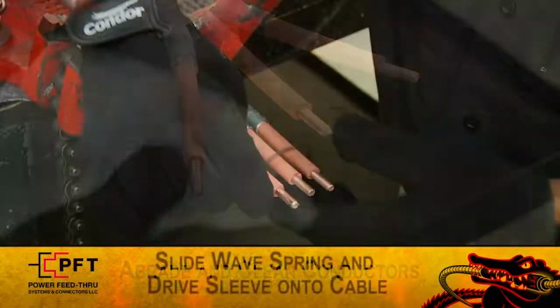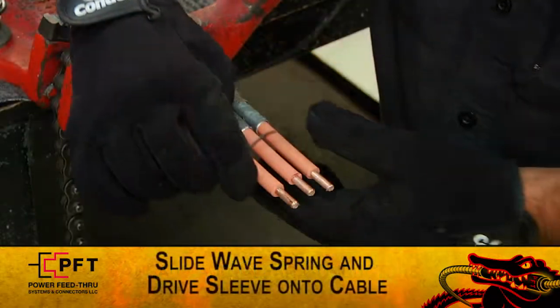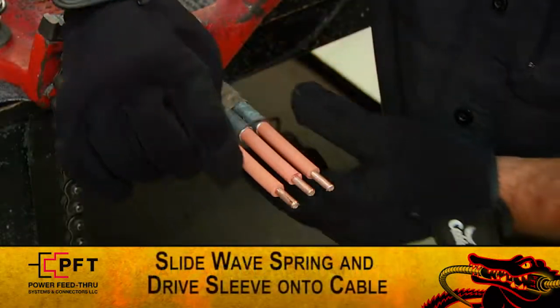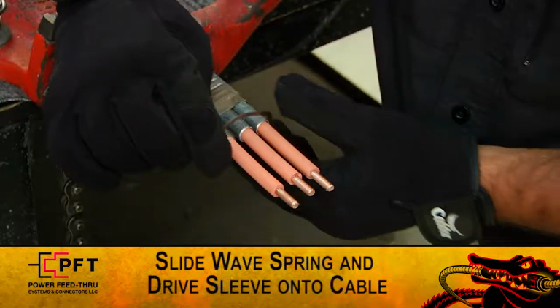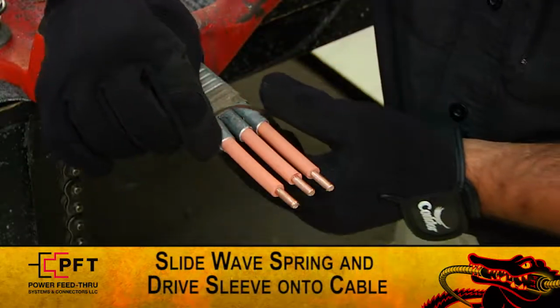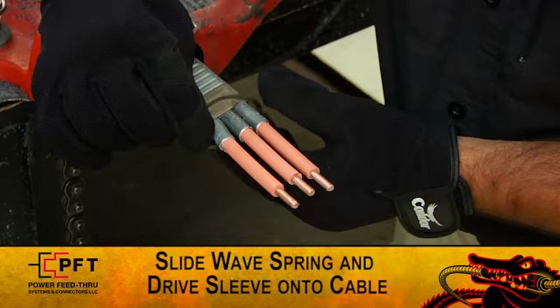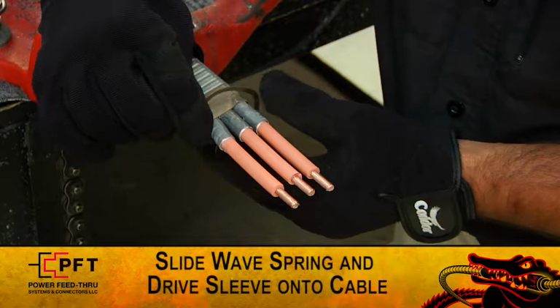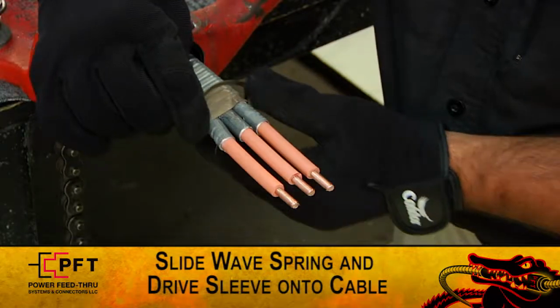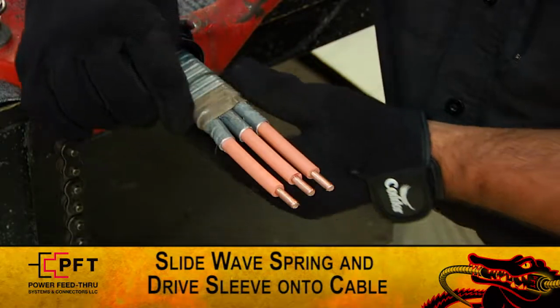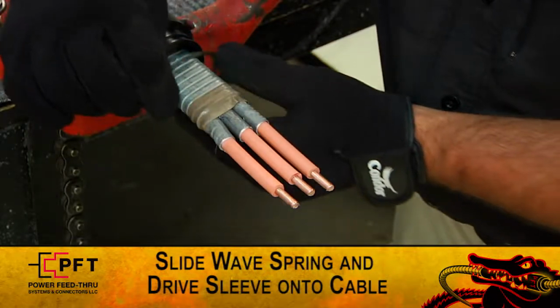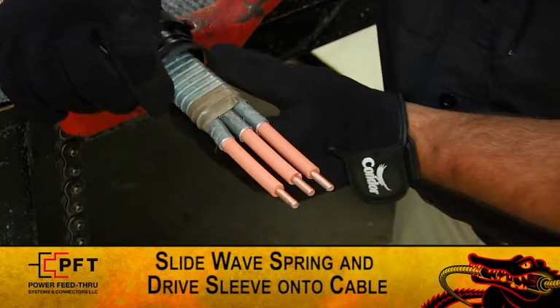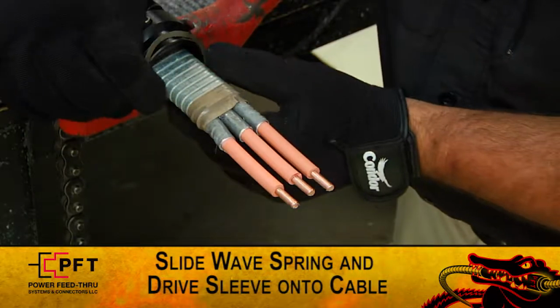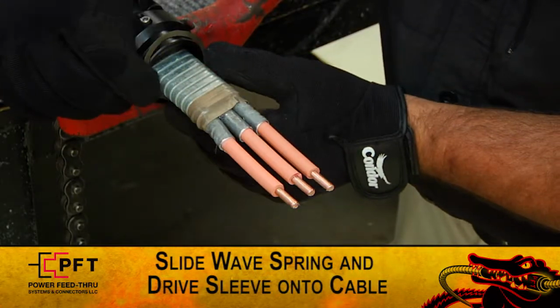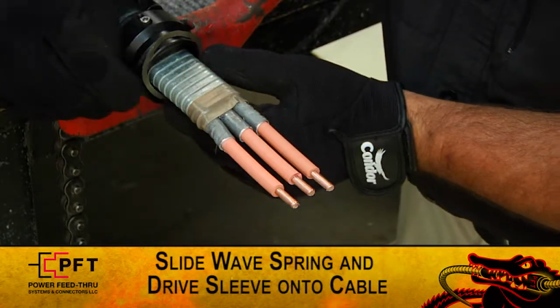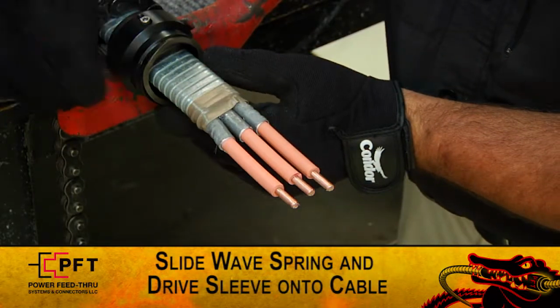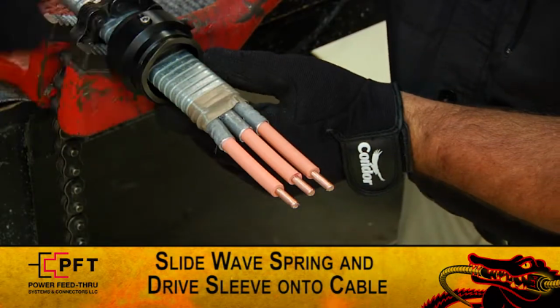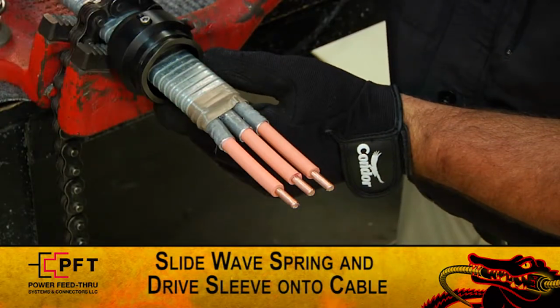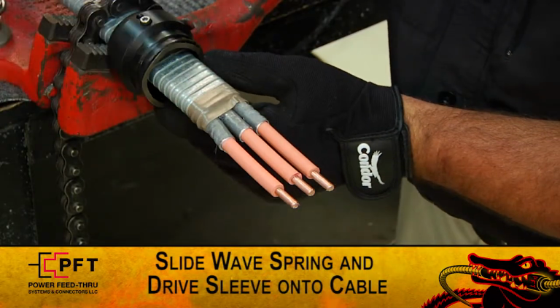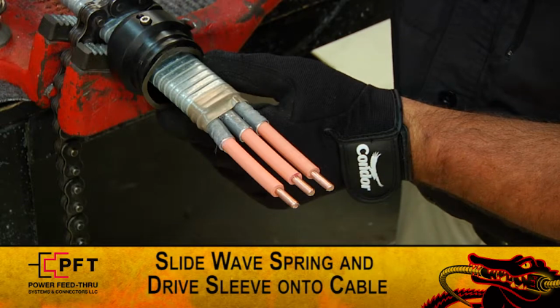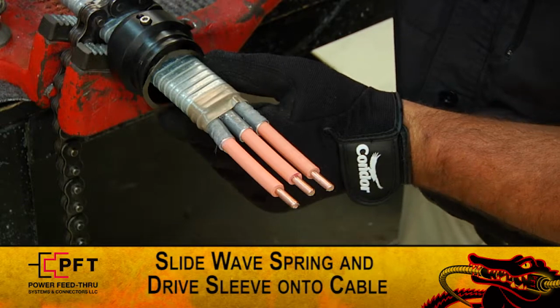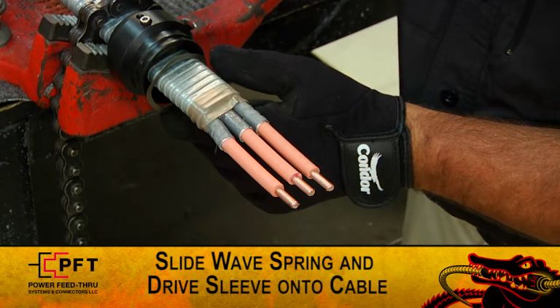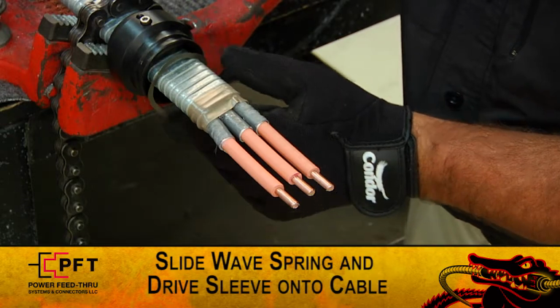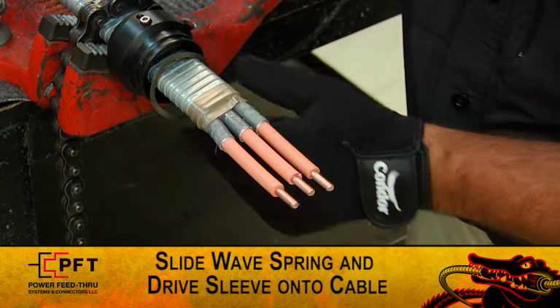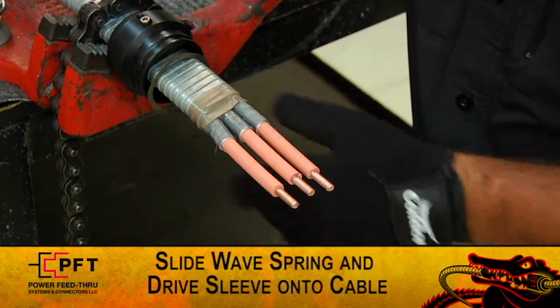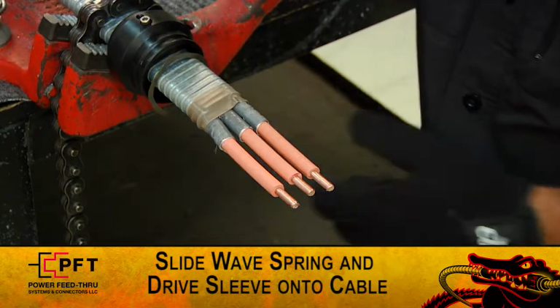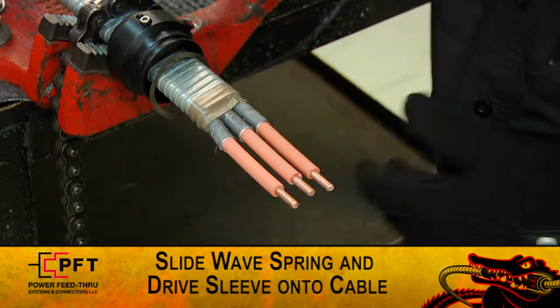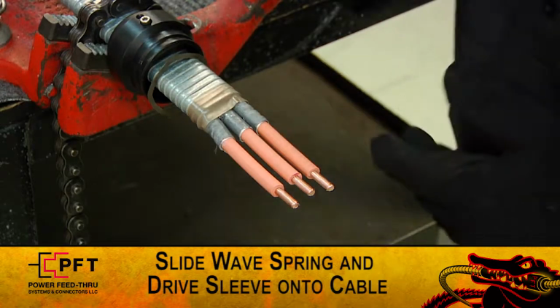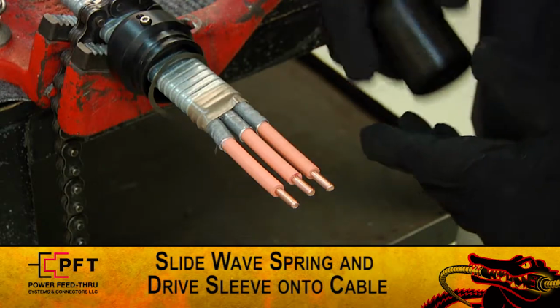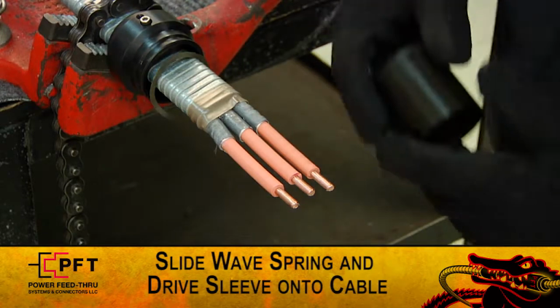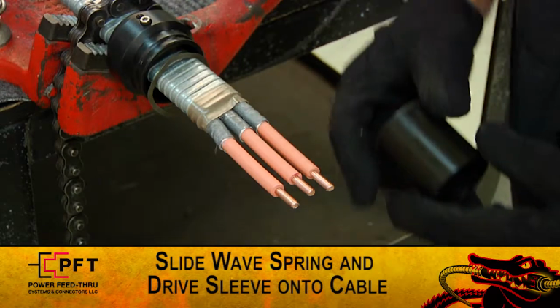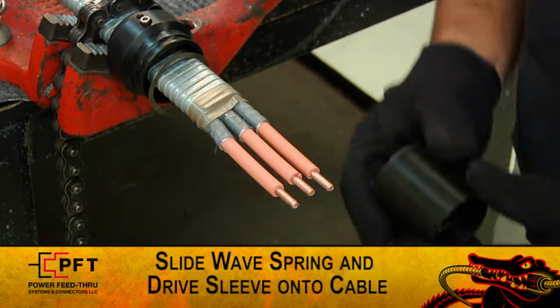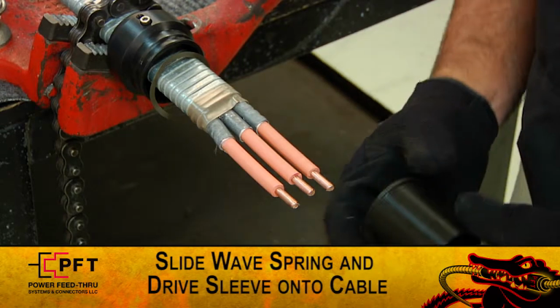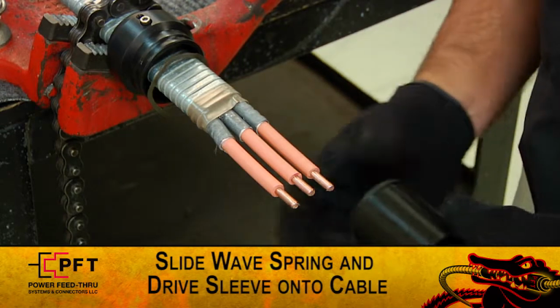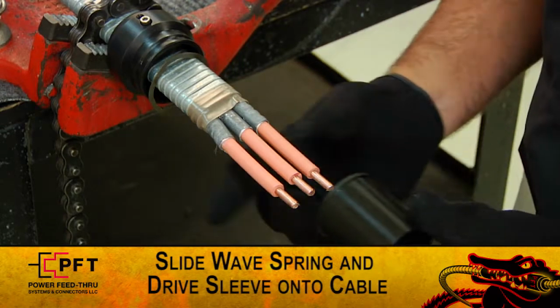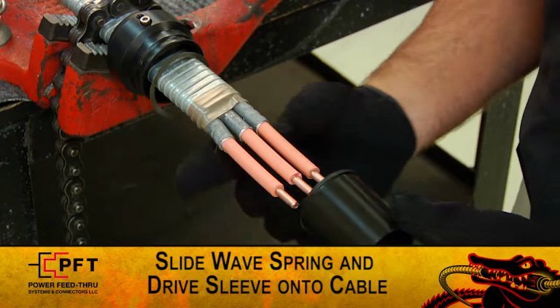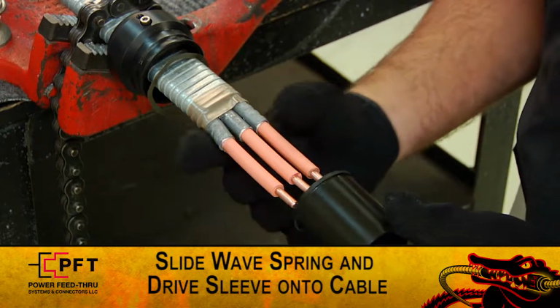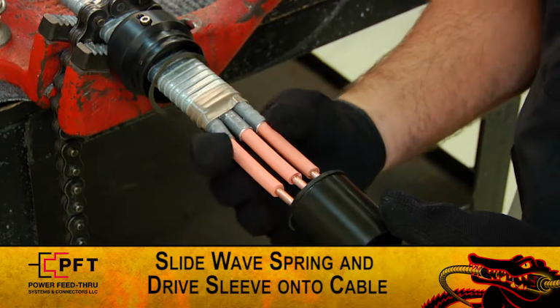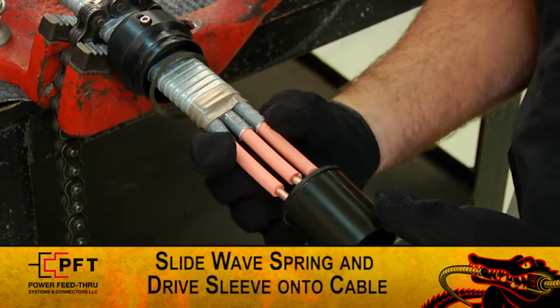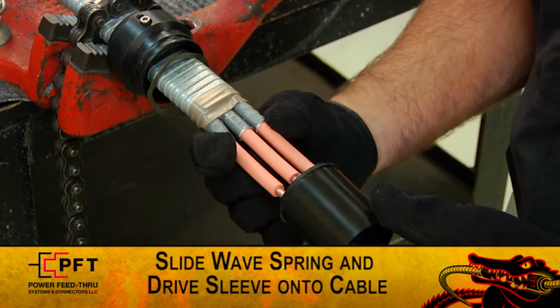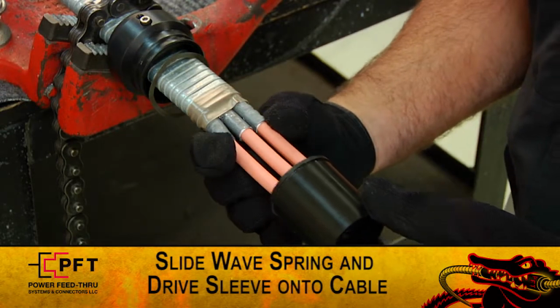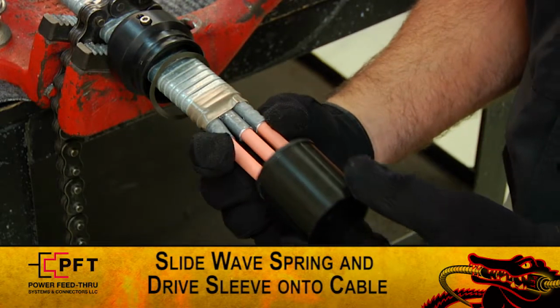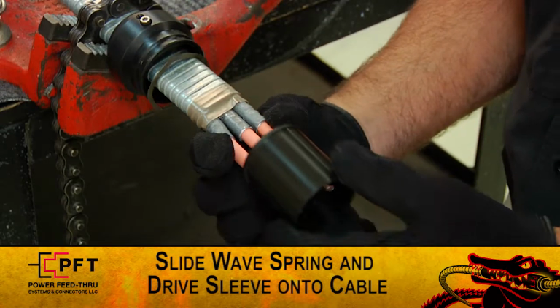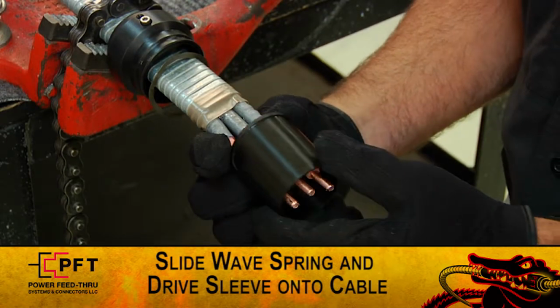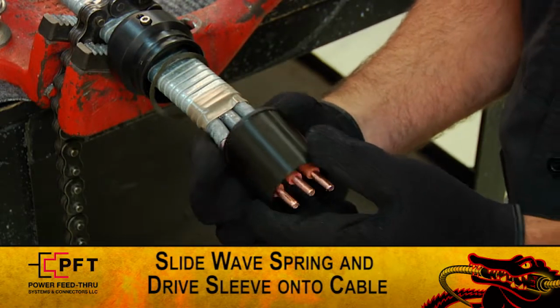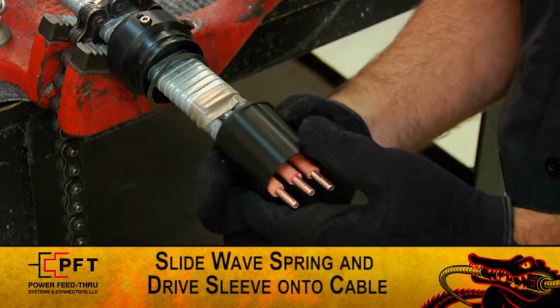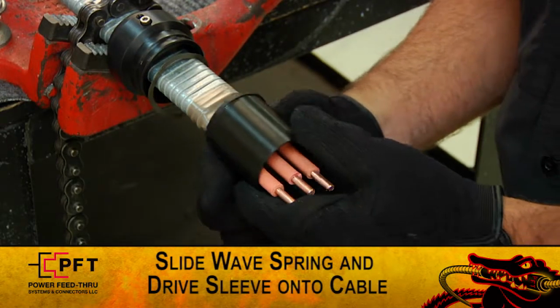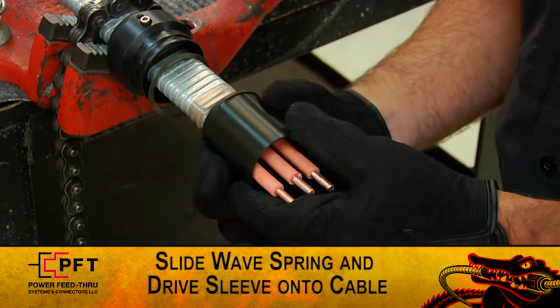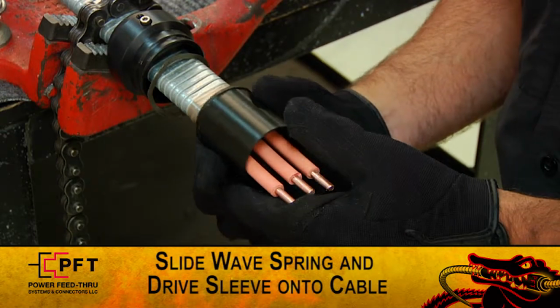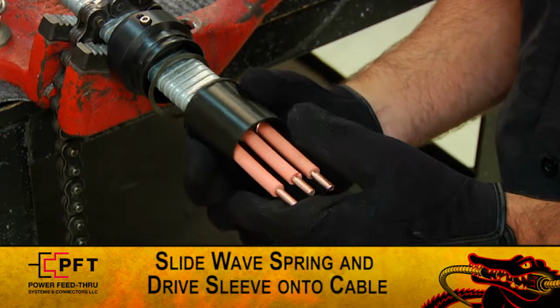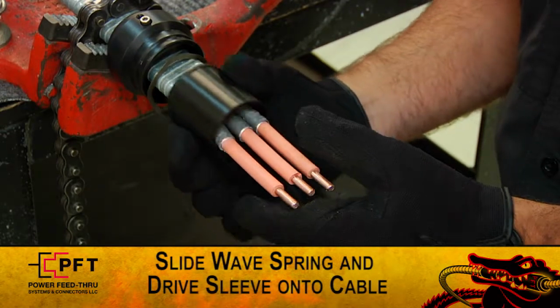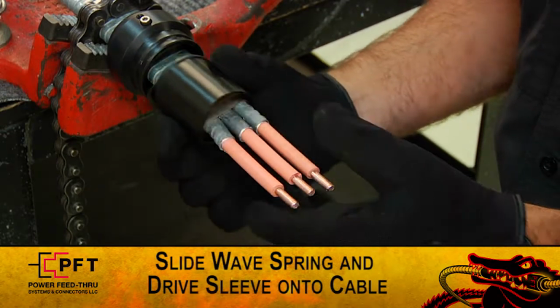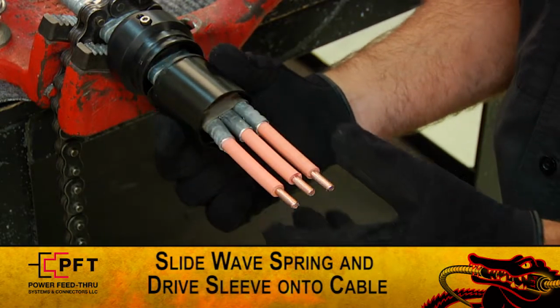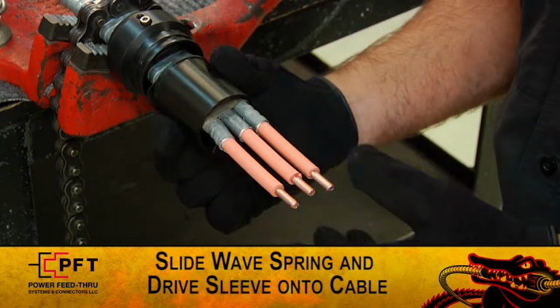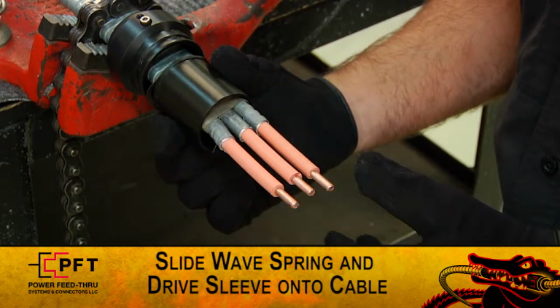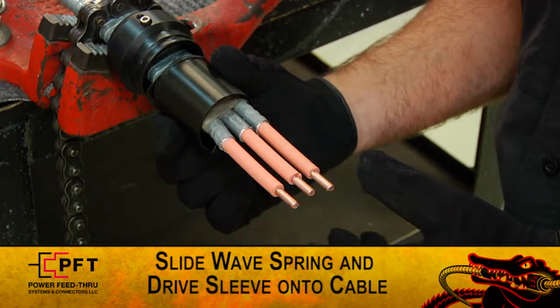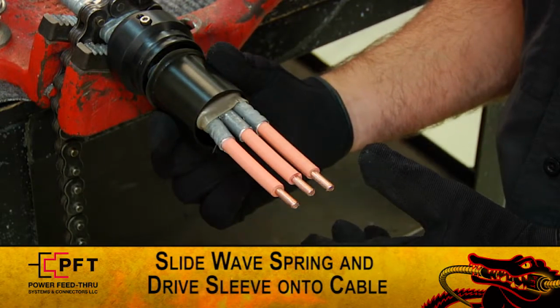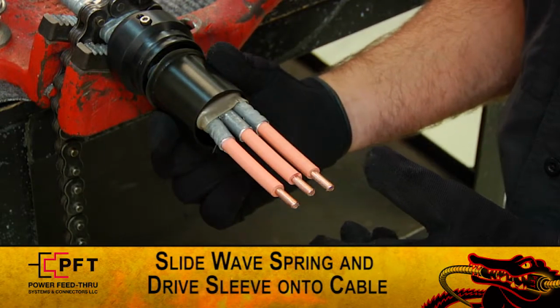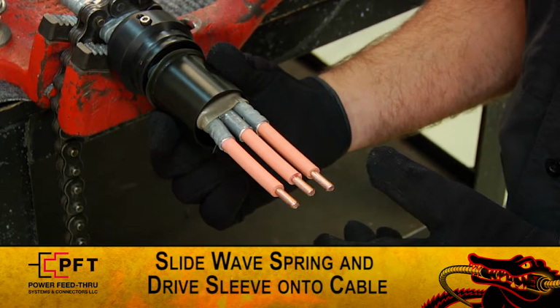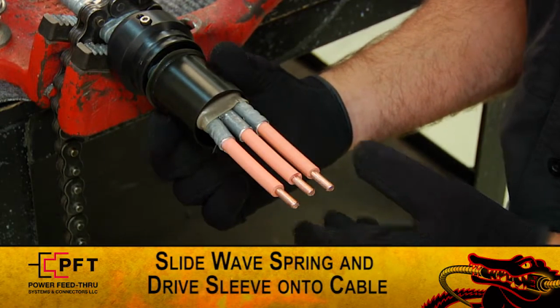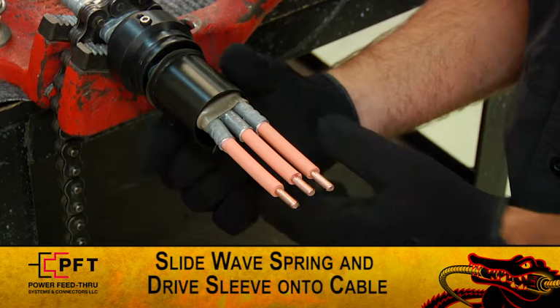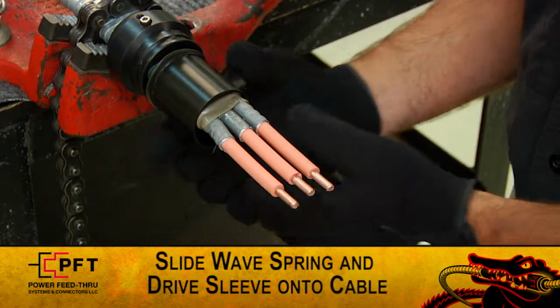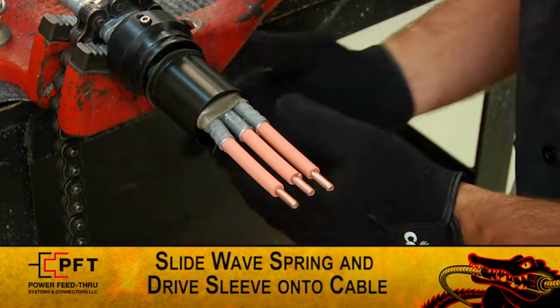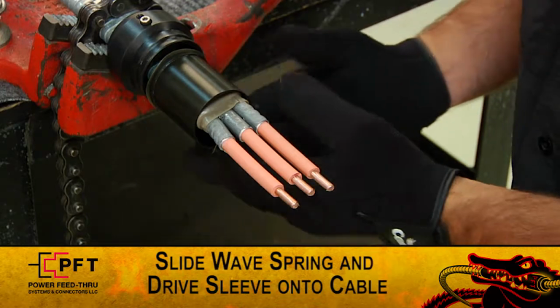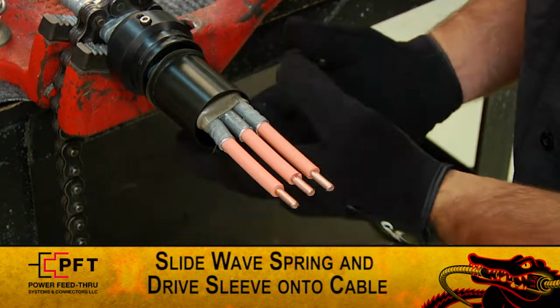Now slide the wave spring onto the cable and up to the armor adapter. Then slide the drive sleeve up to the wave spring.